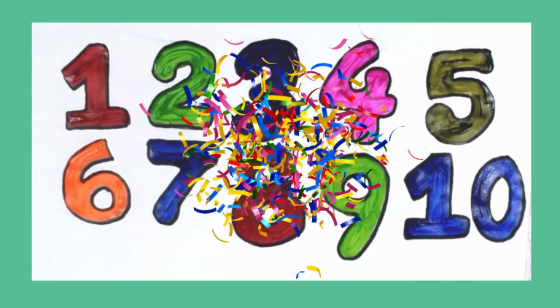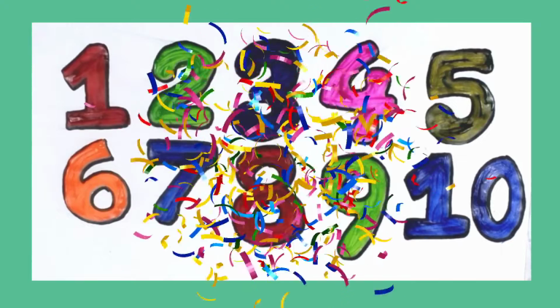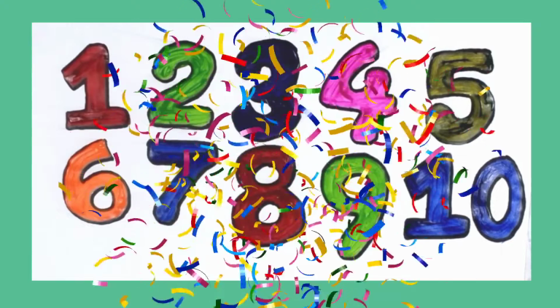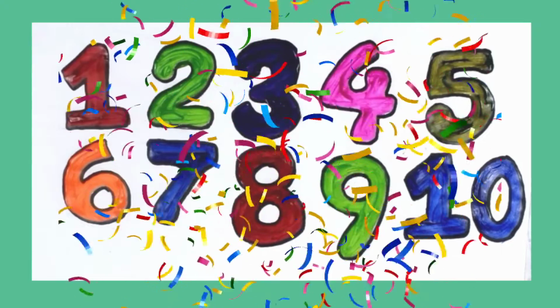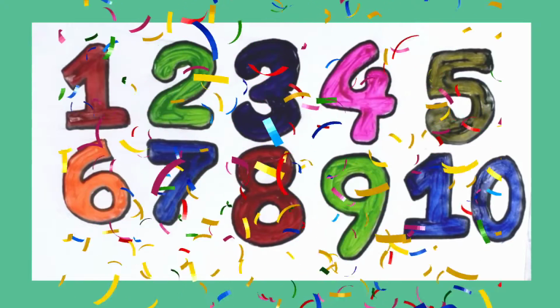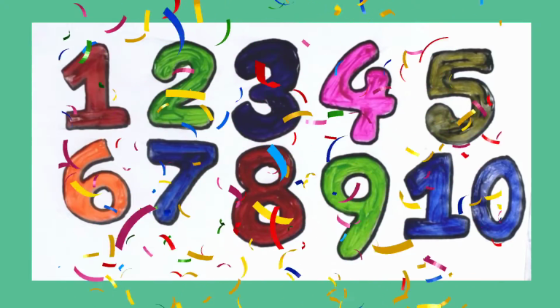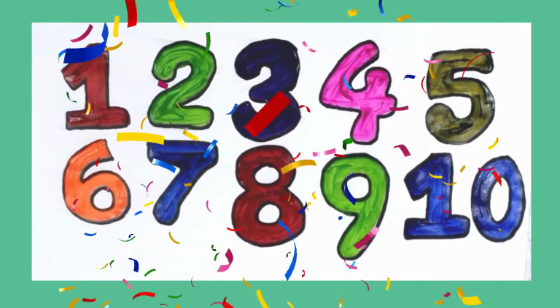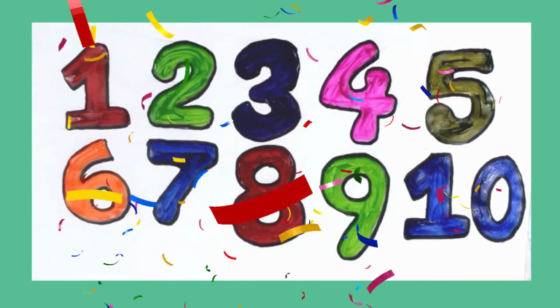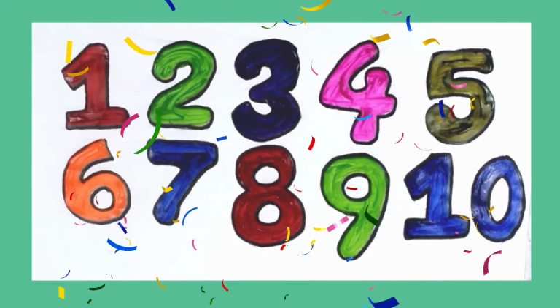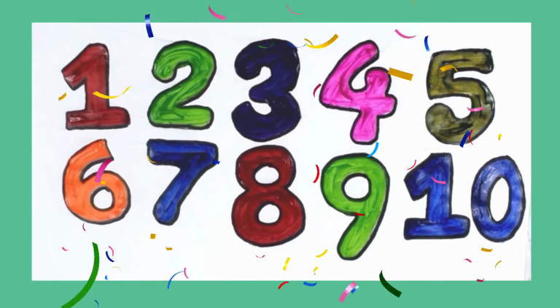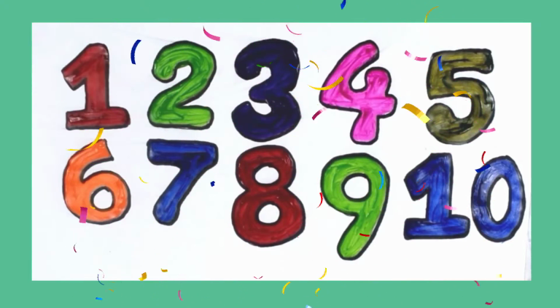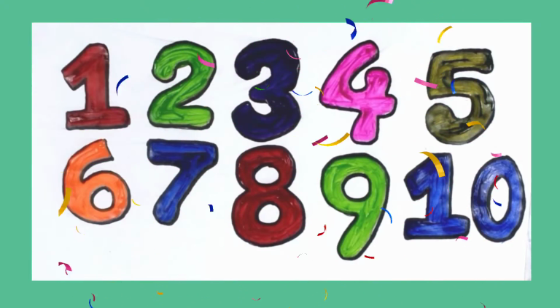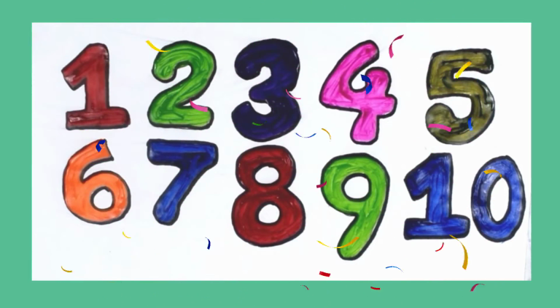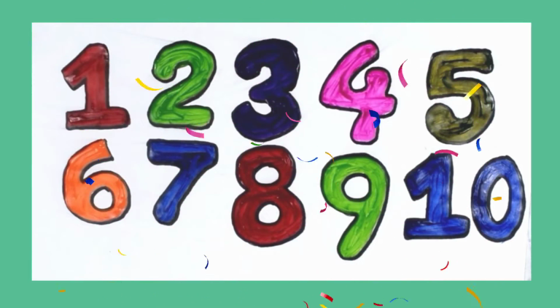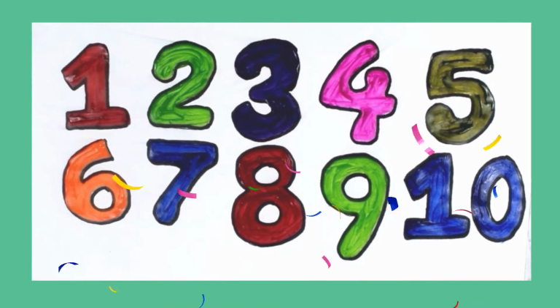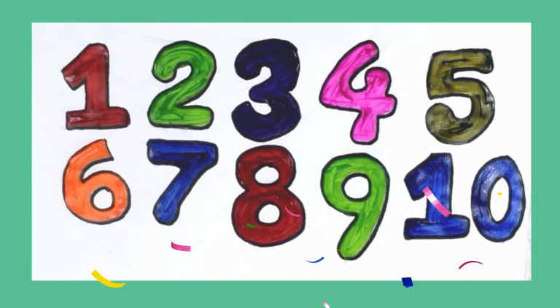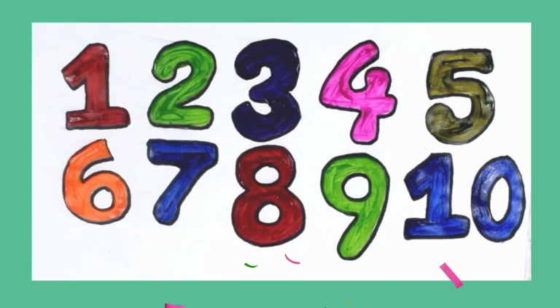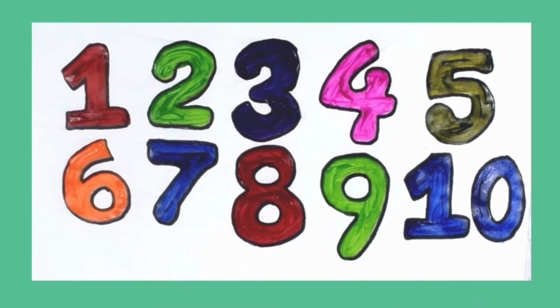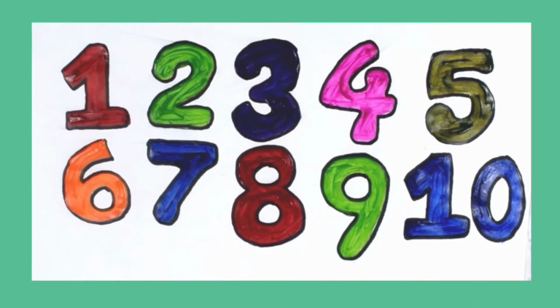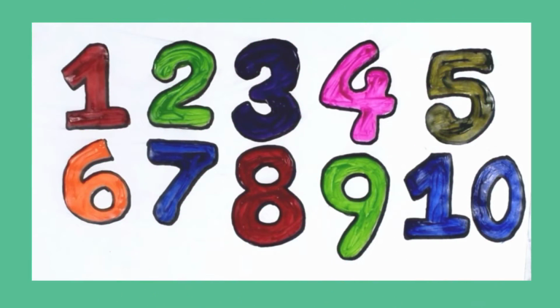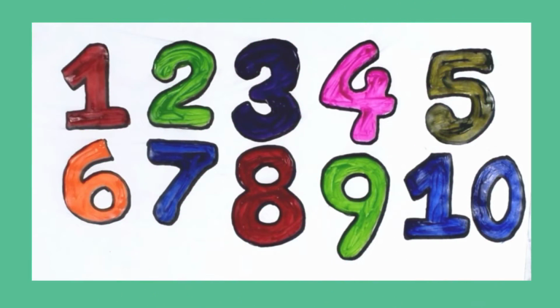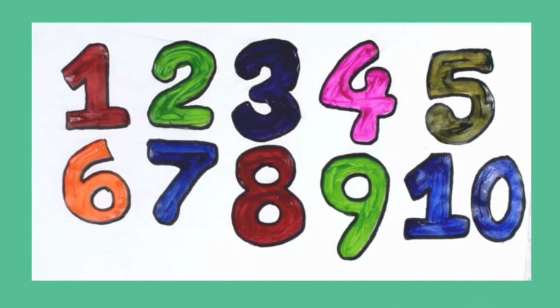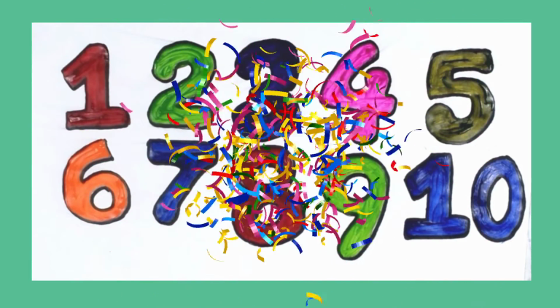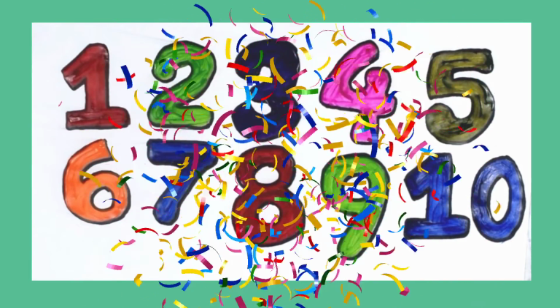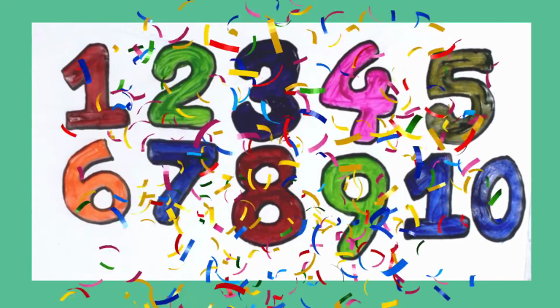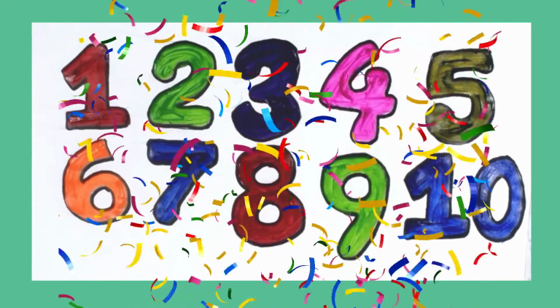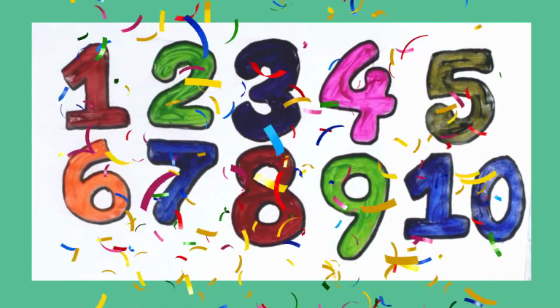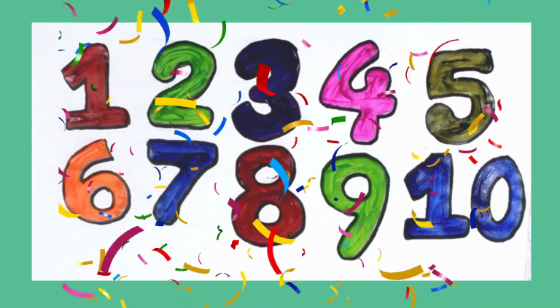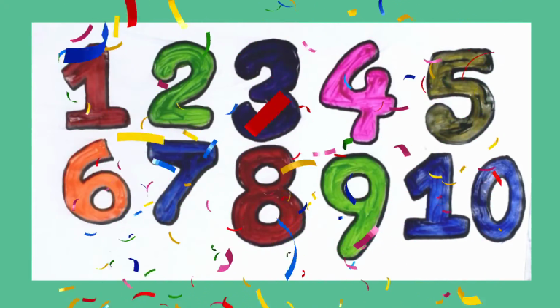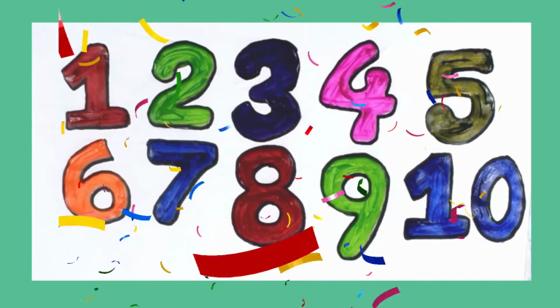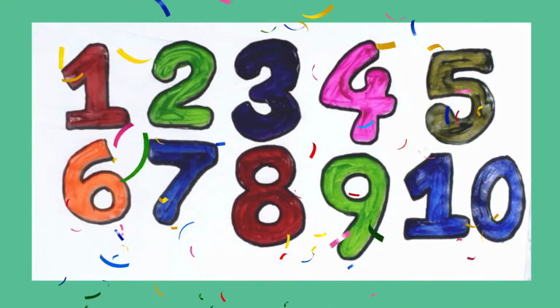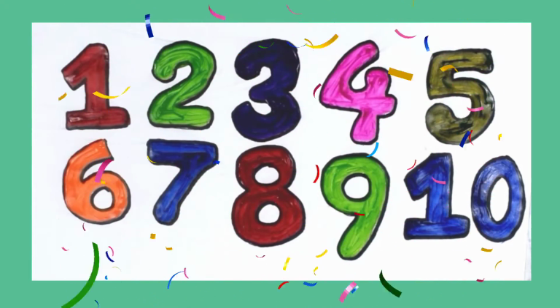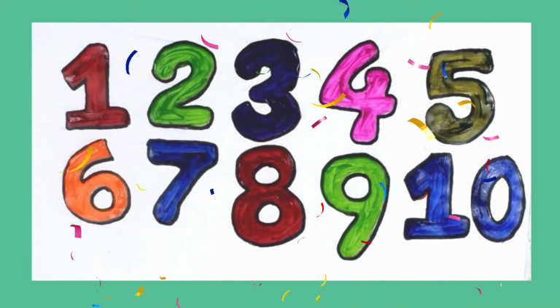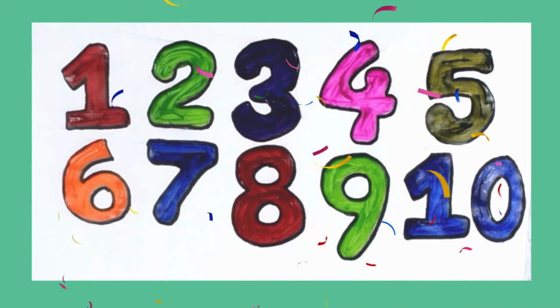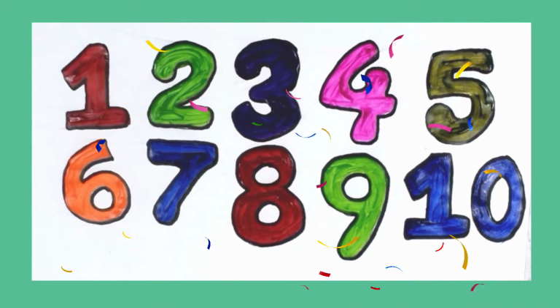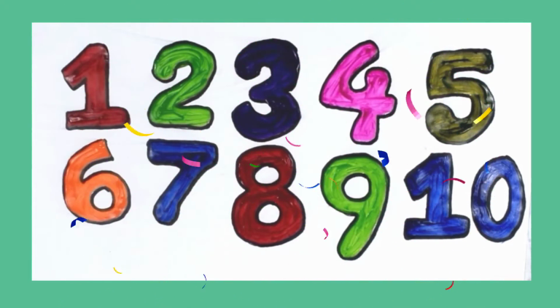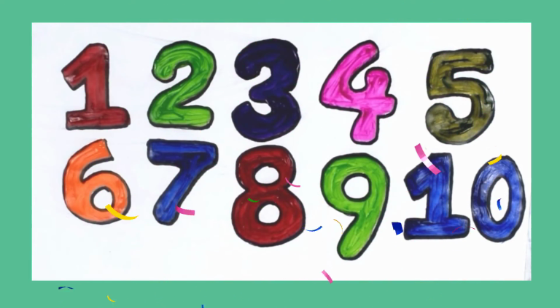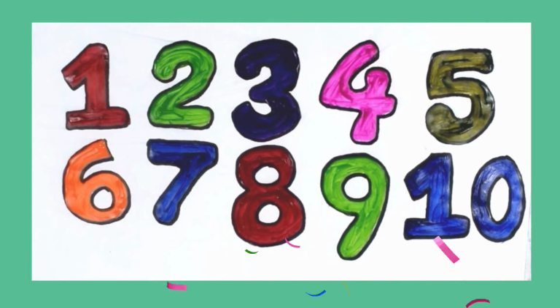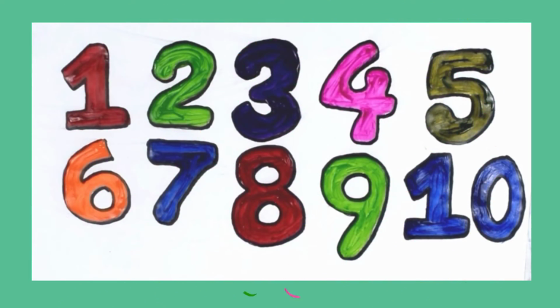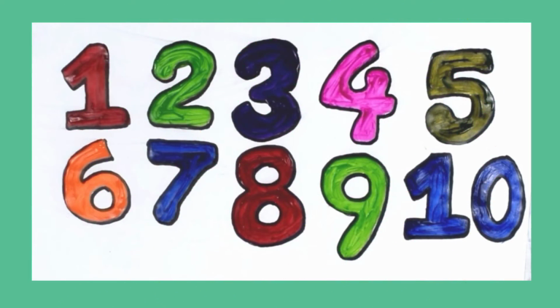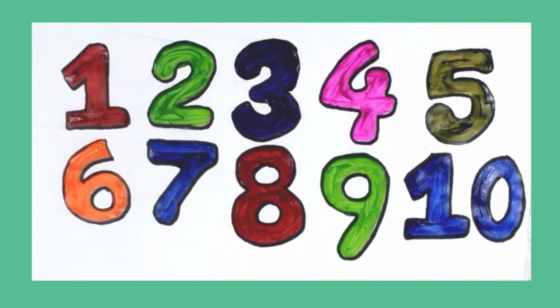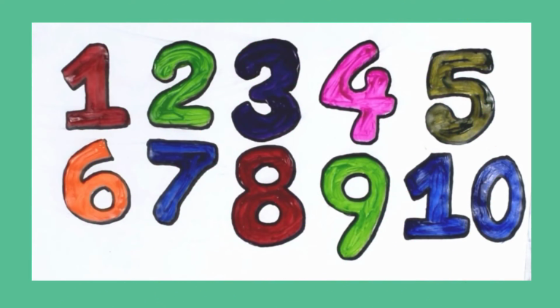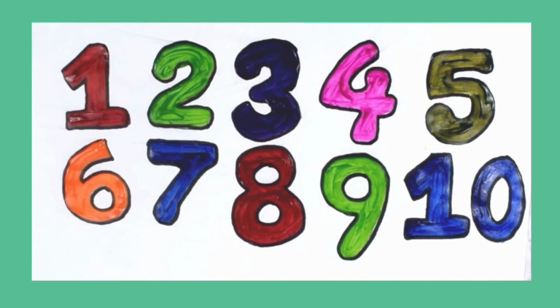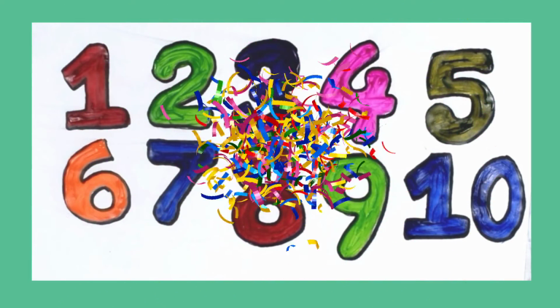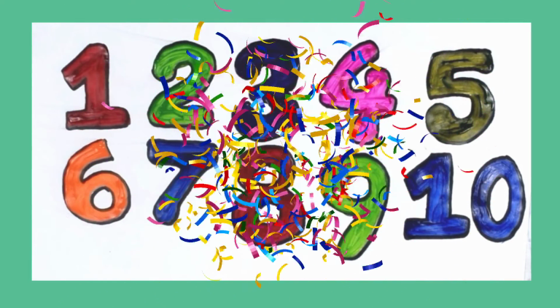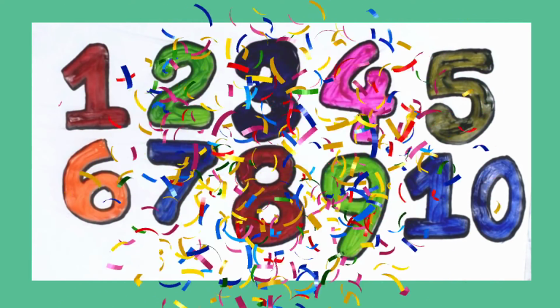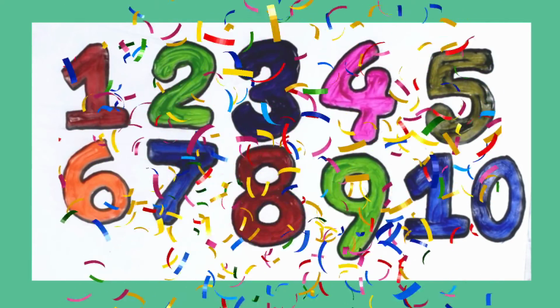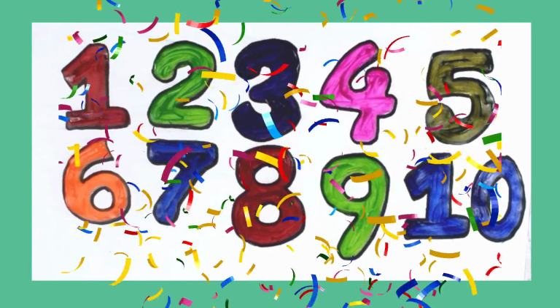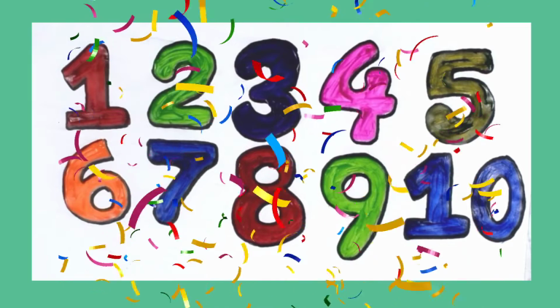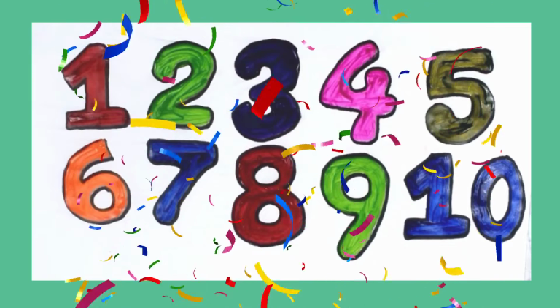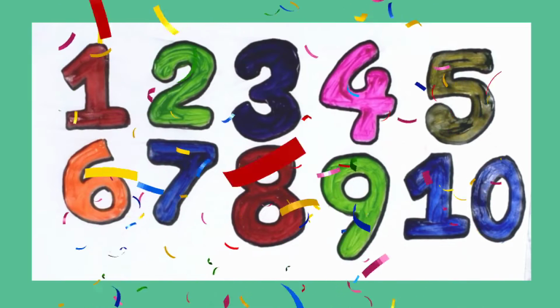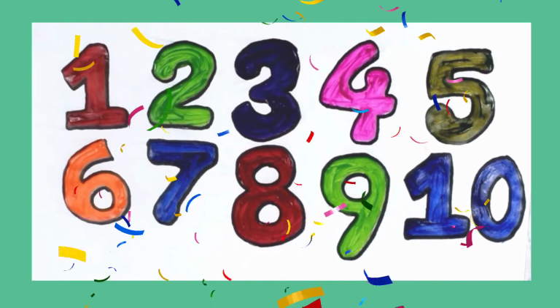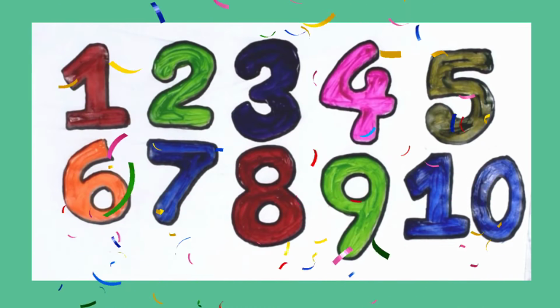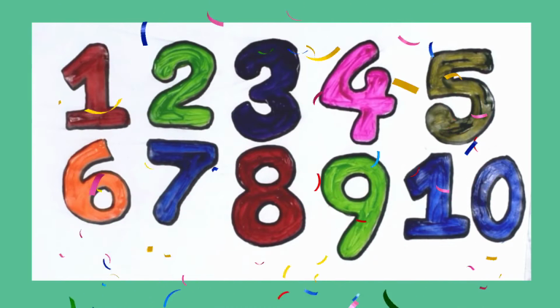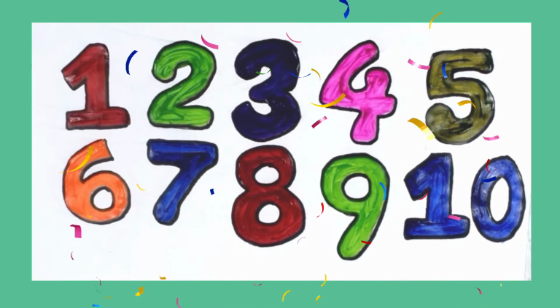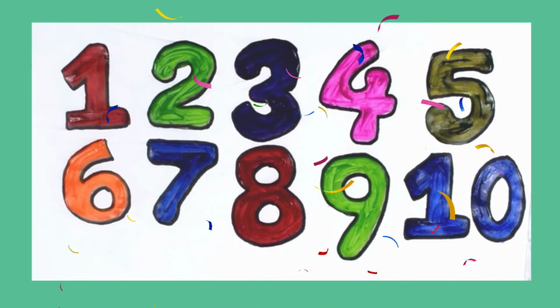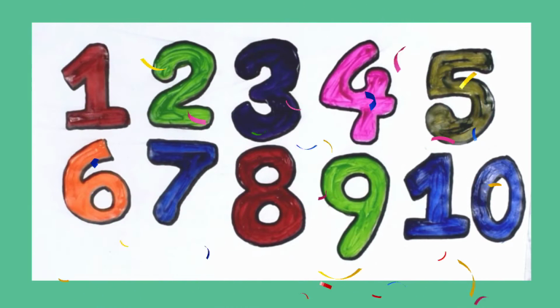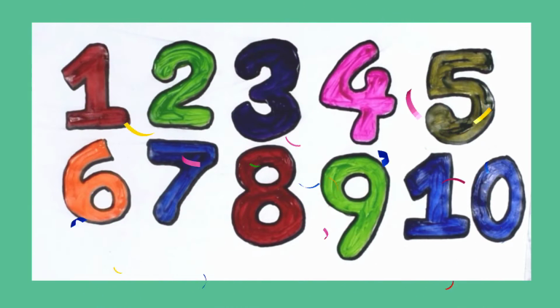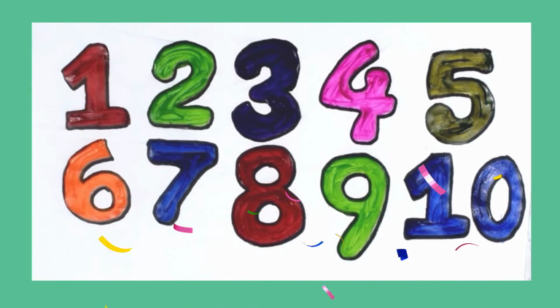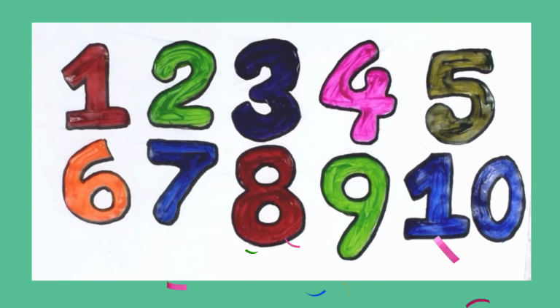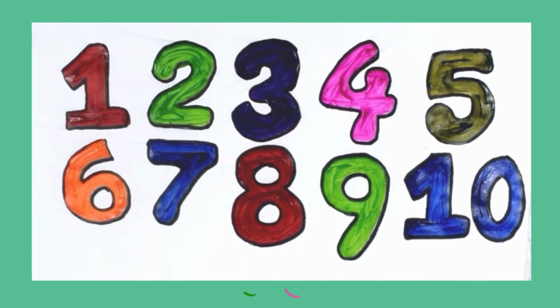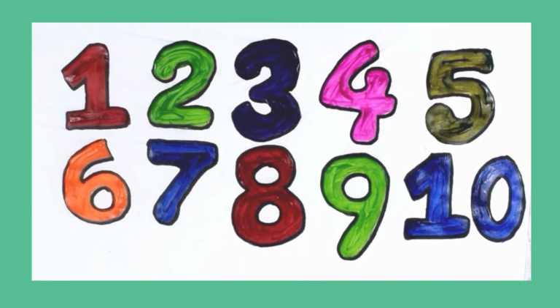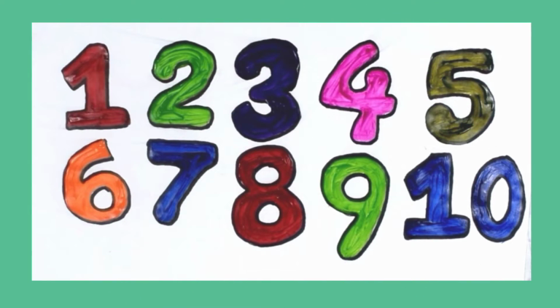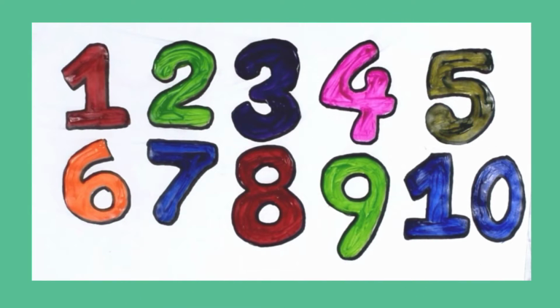Hello kids! Today we are going to learn 1 to 10 numbers. Let's start.